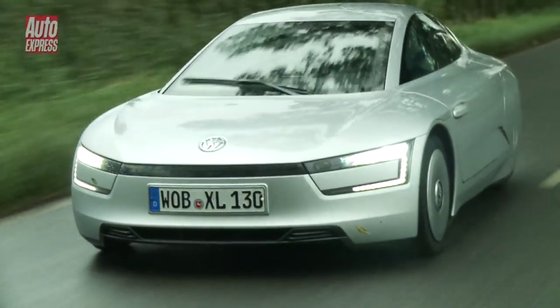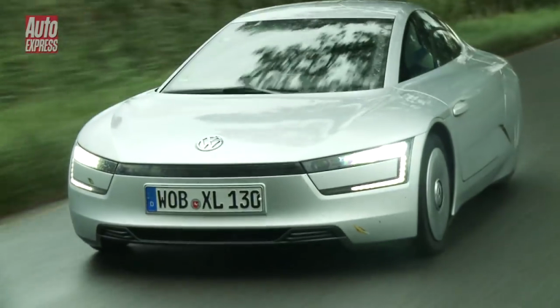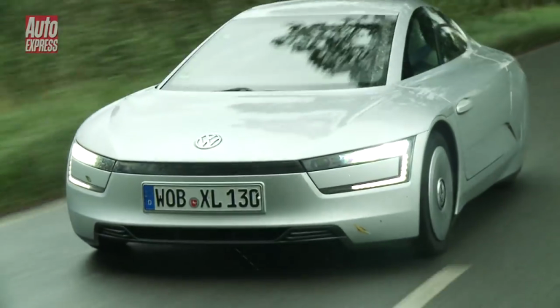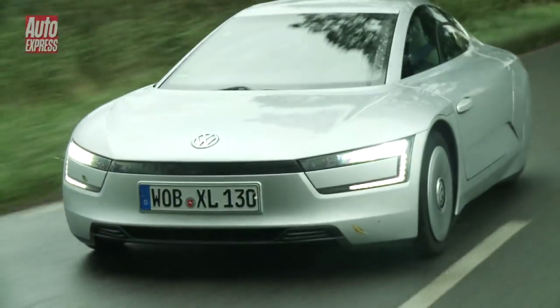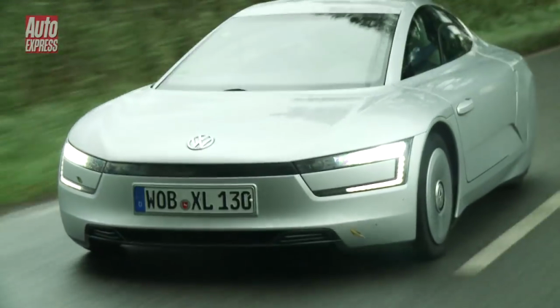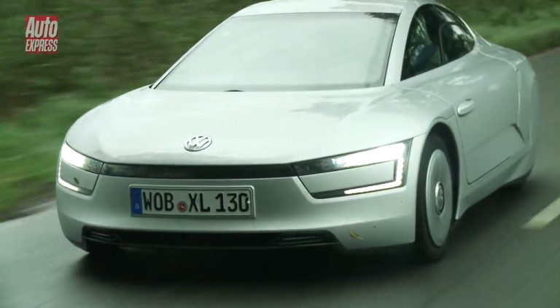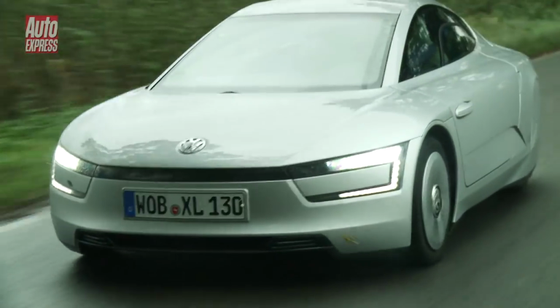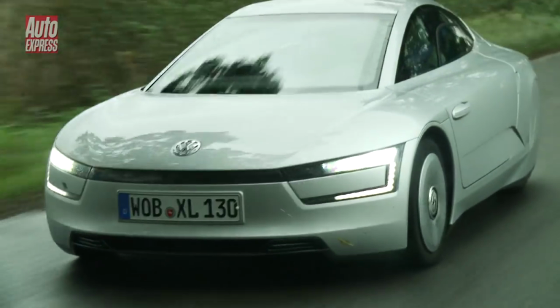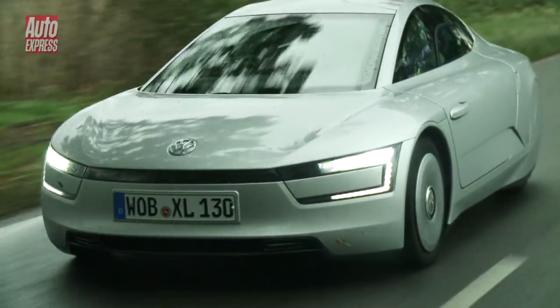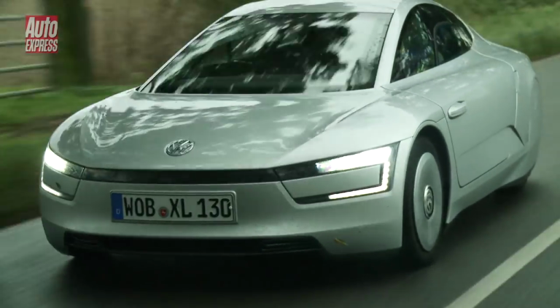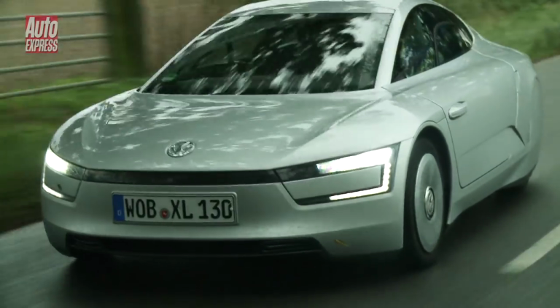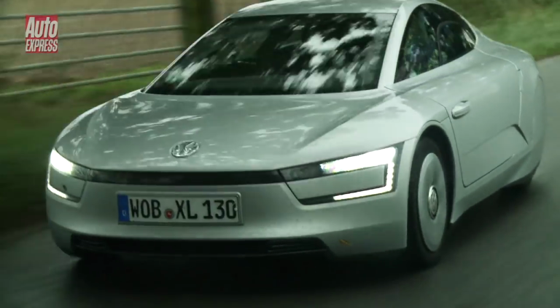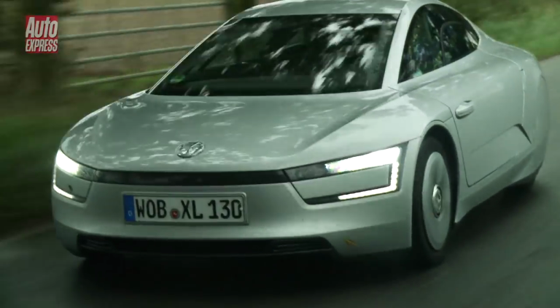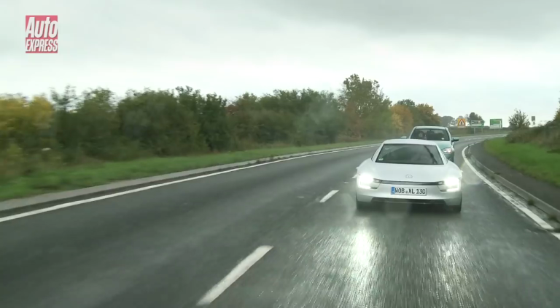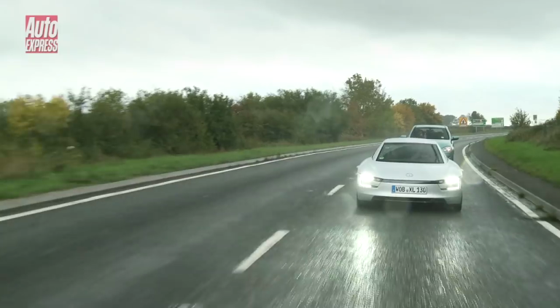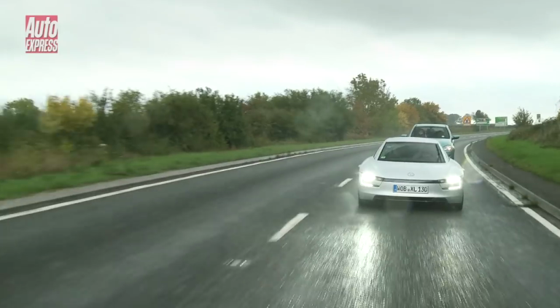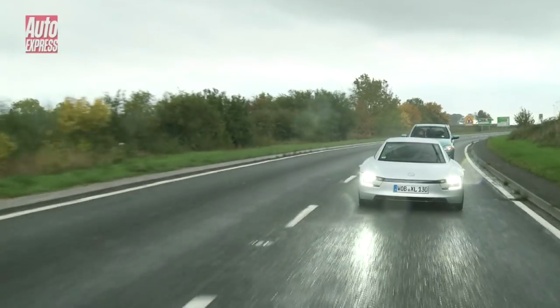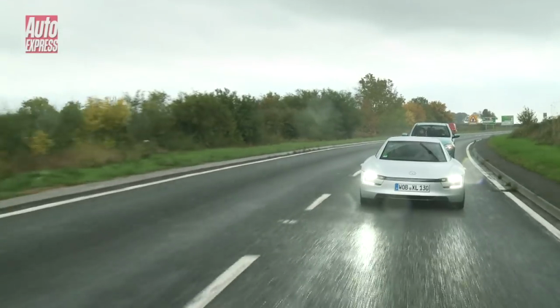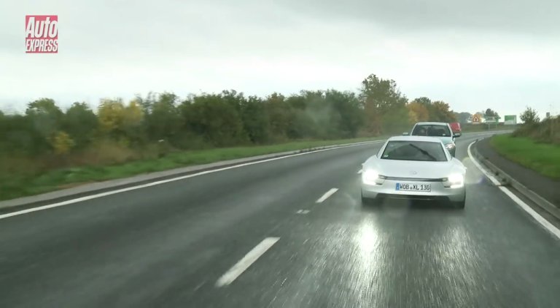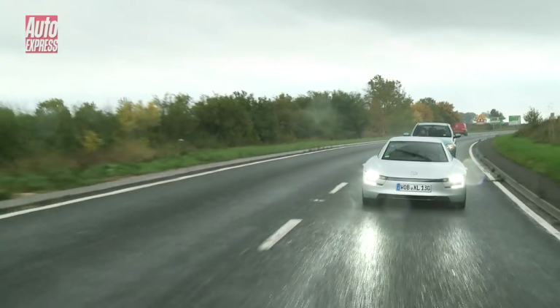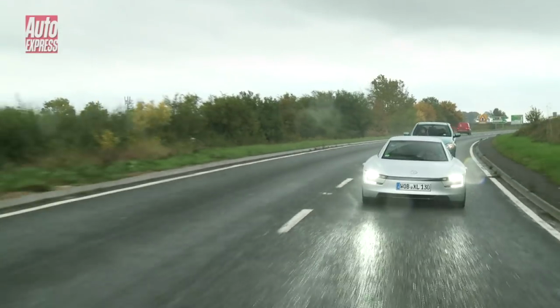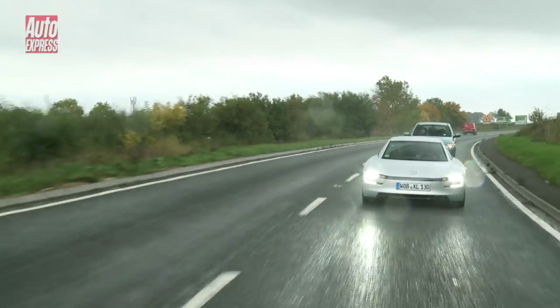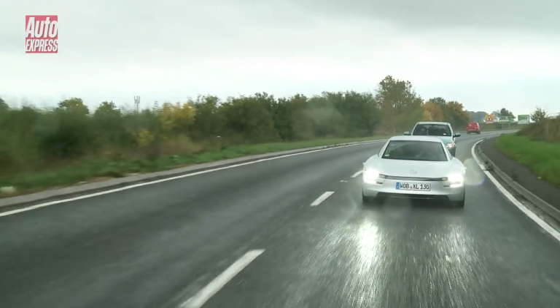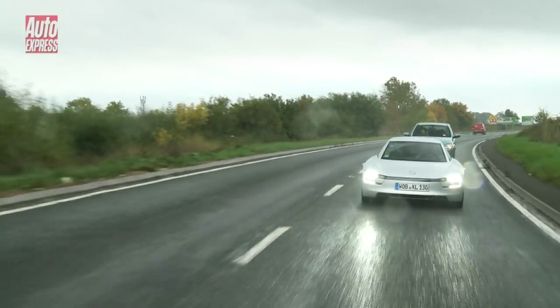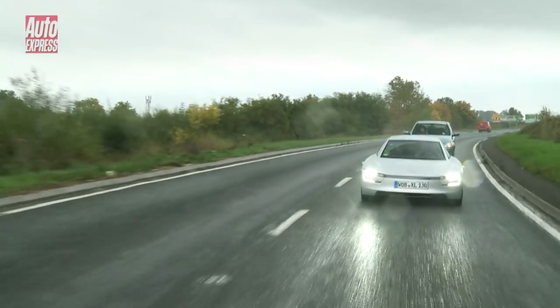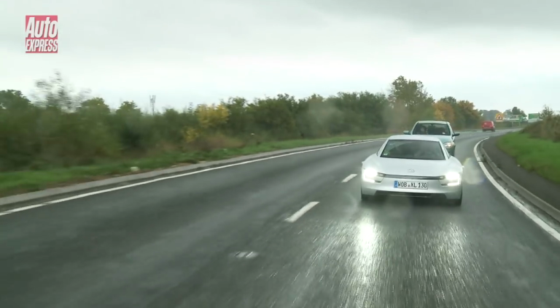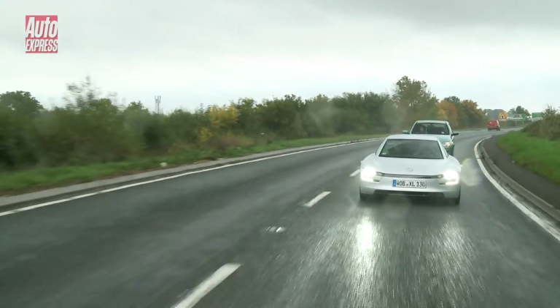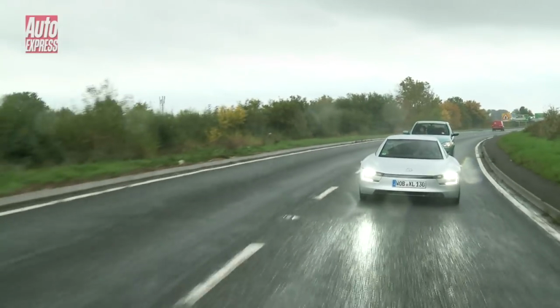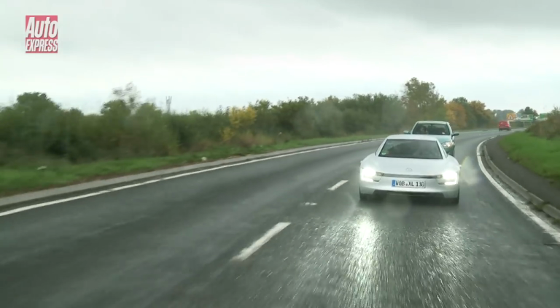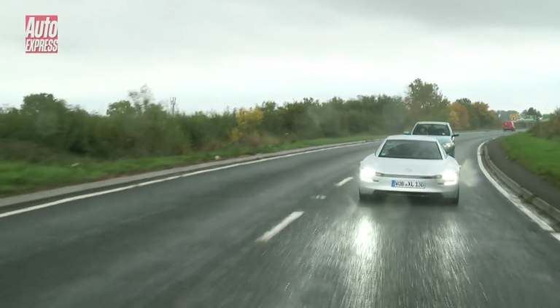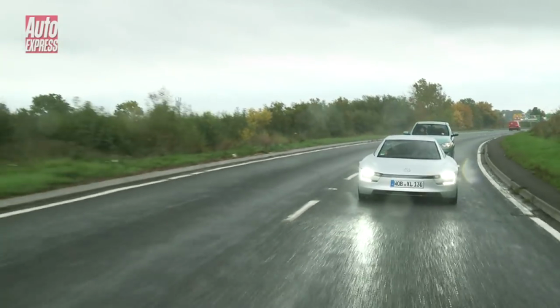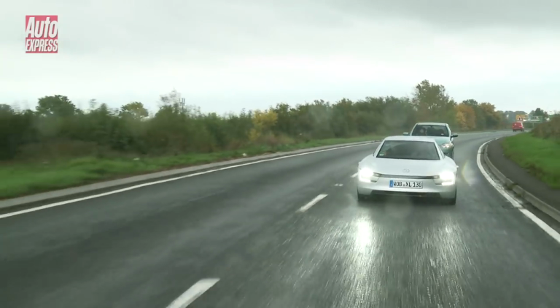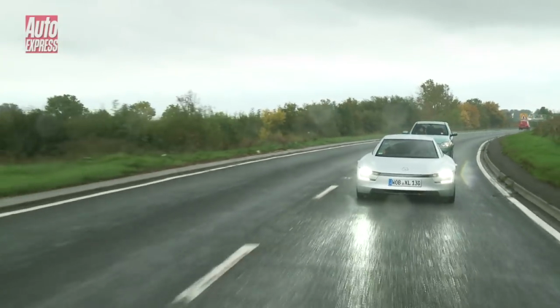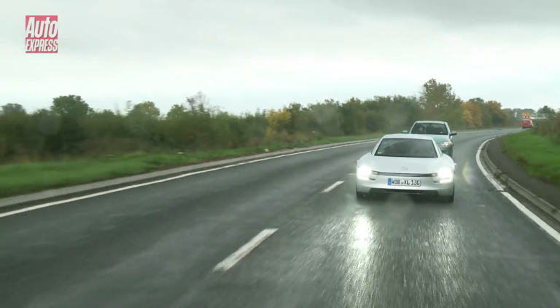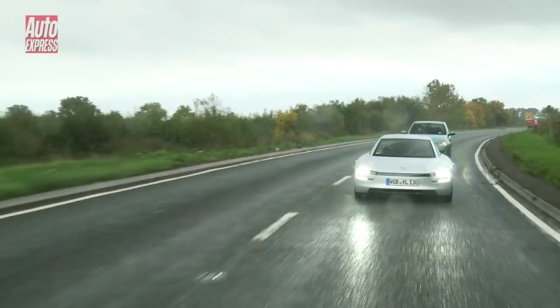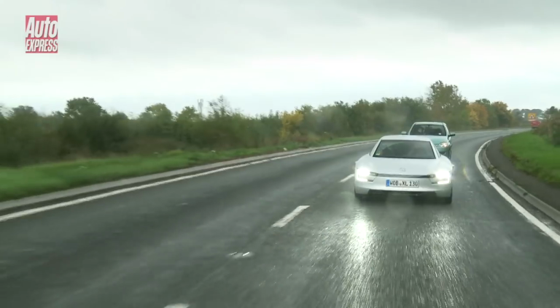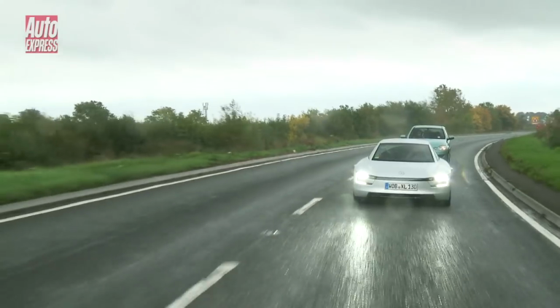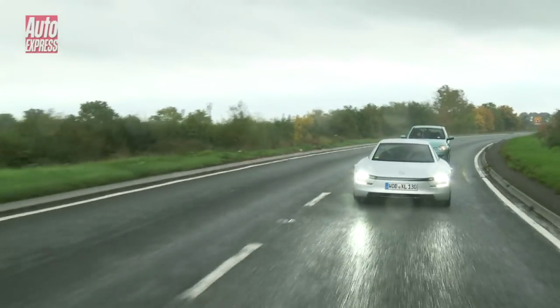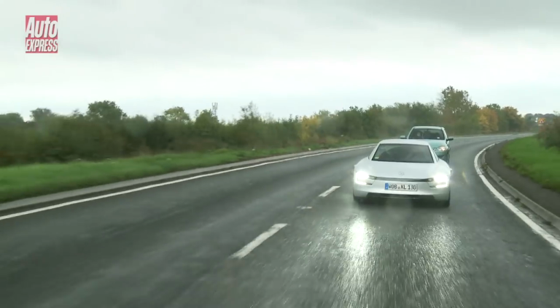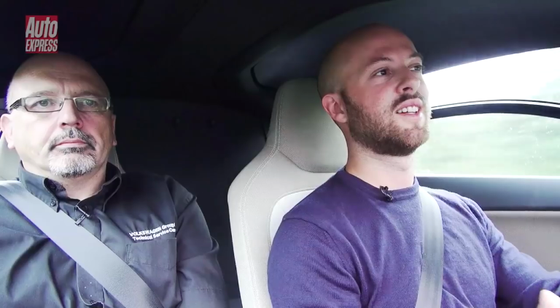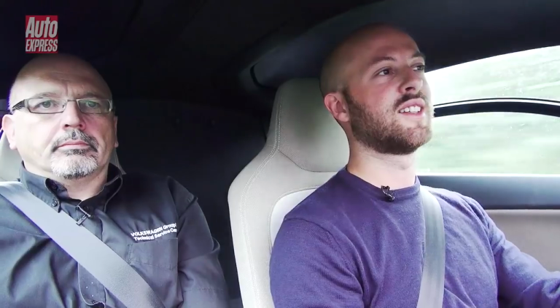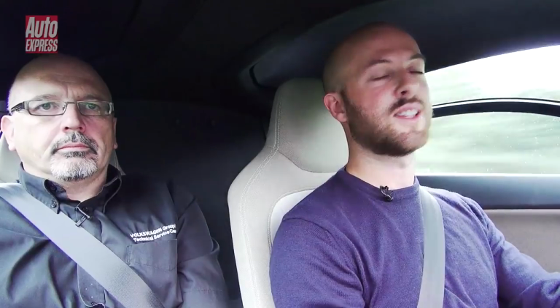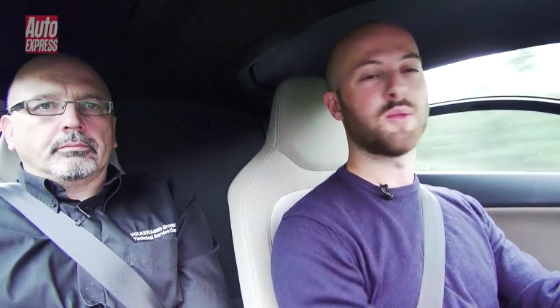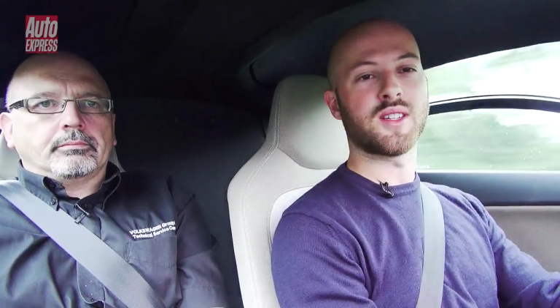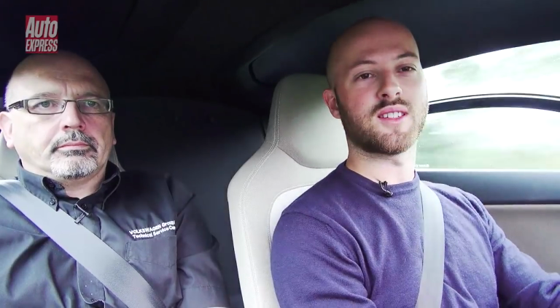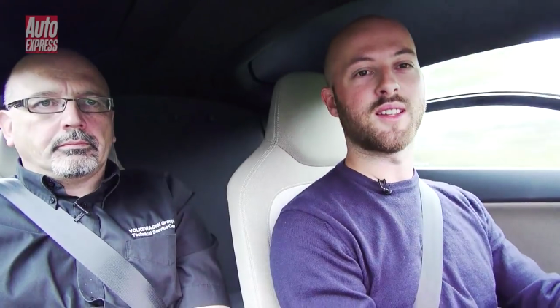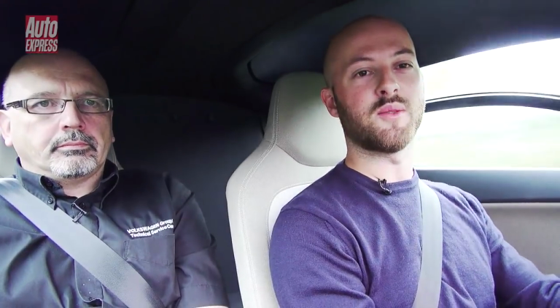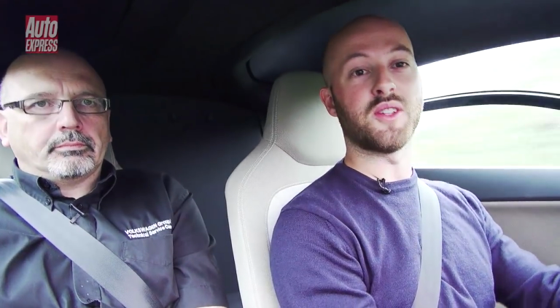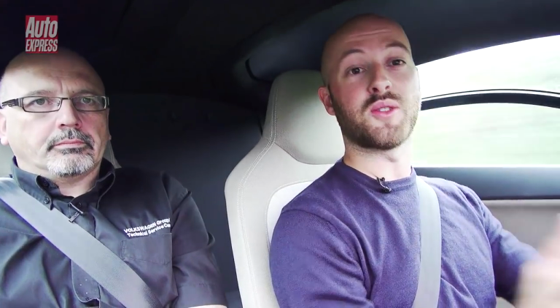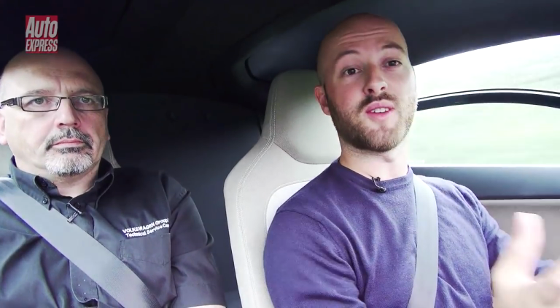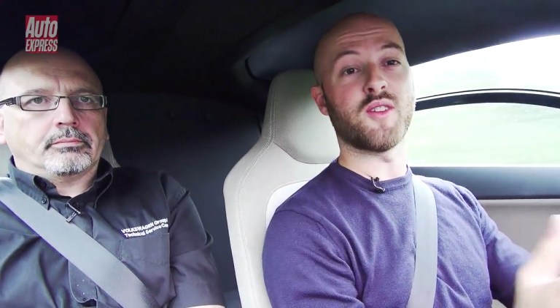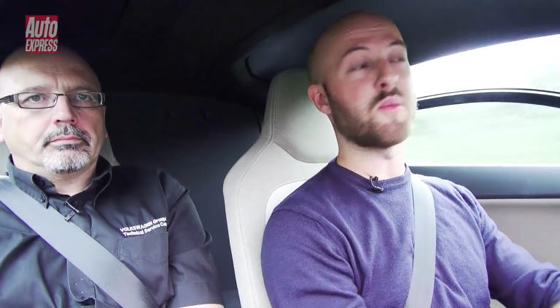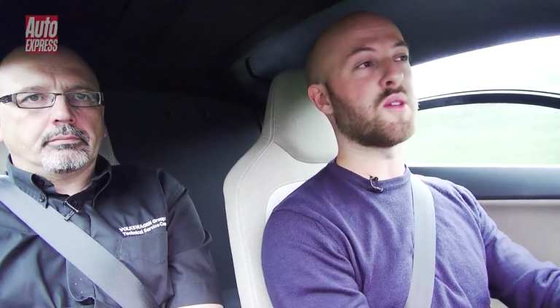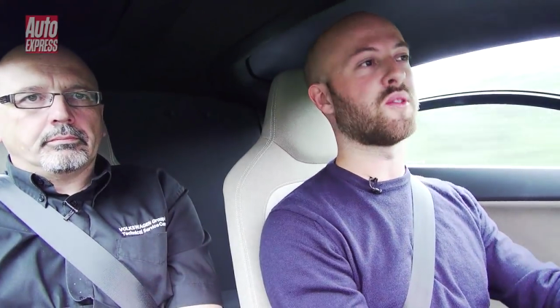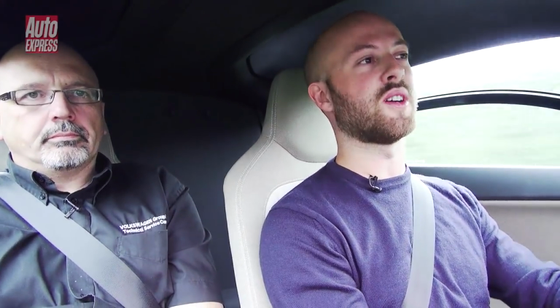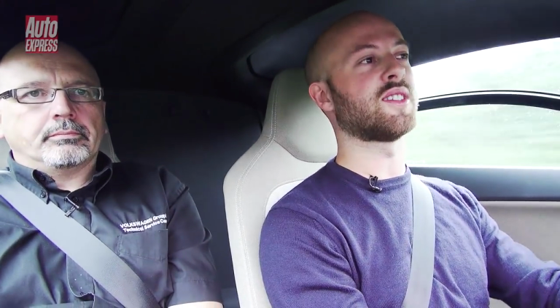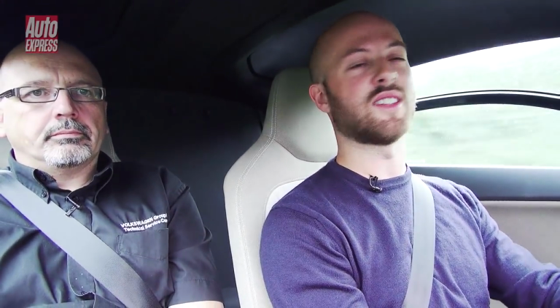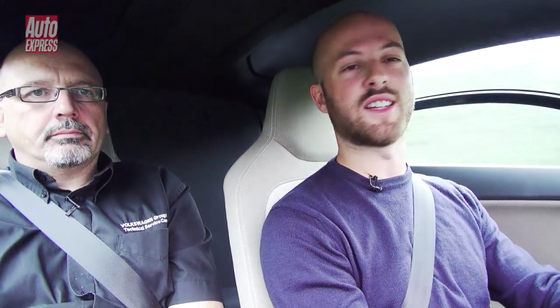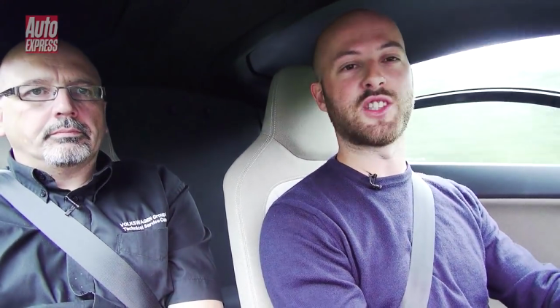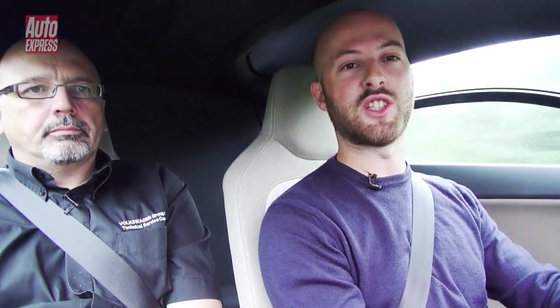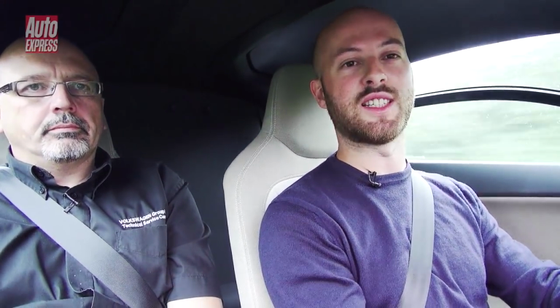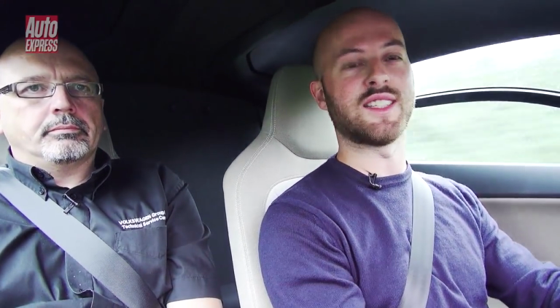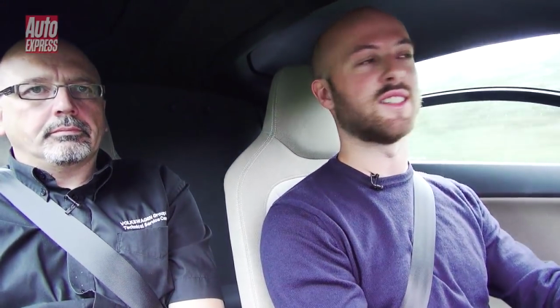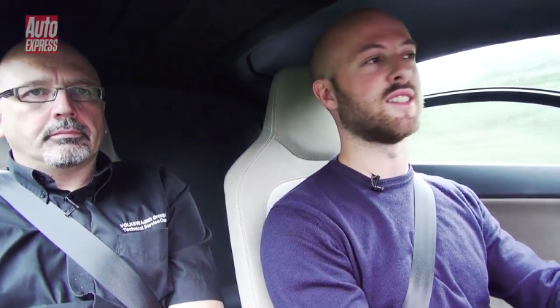Now we're going to drop it into sport mode in the 7-speed dual-clutch automatic gearbox and see what it's like when you drive it a bit faster, like a GTI.